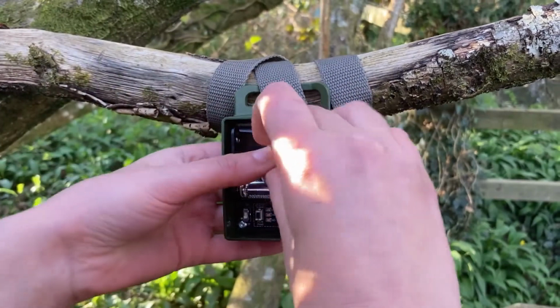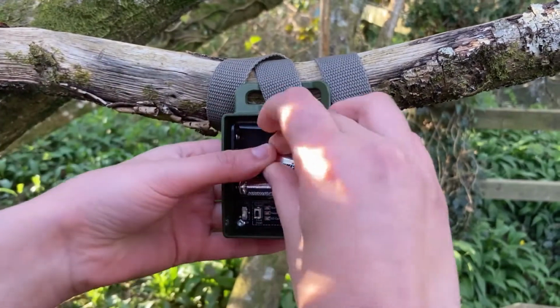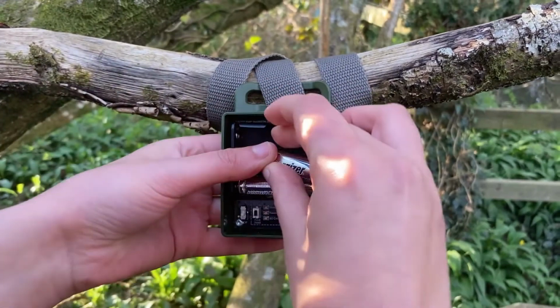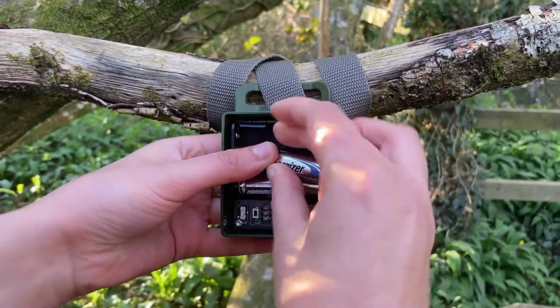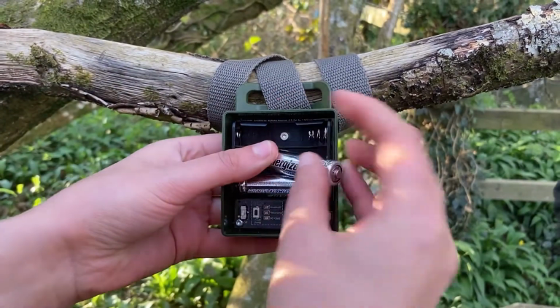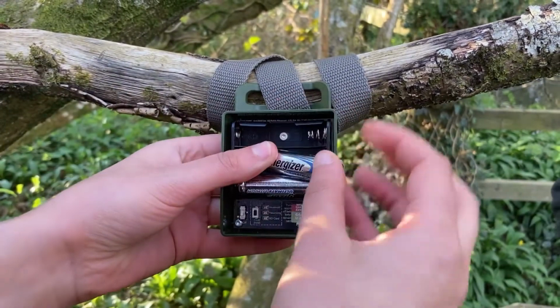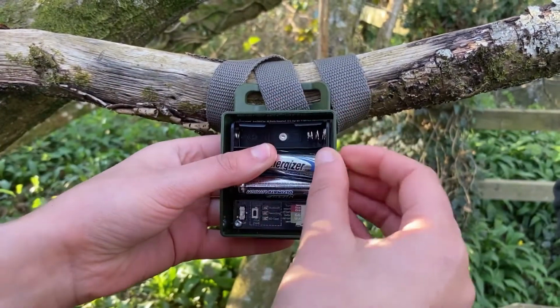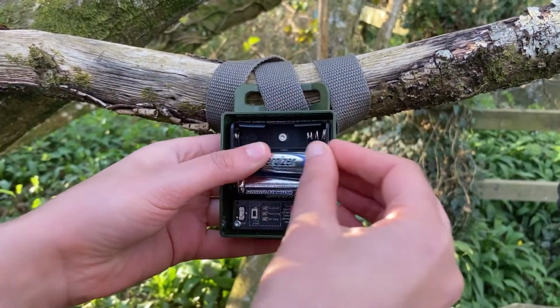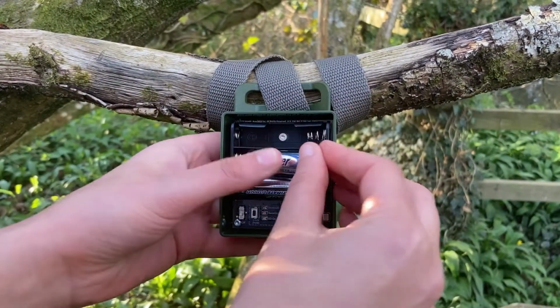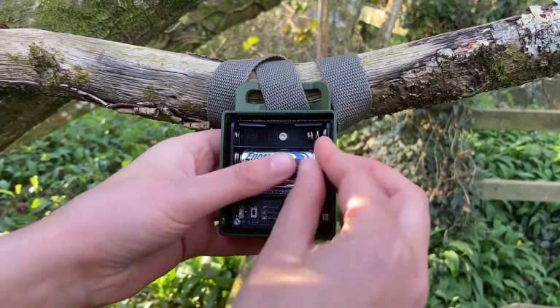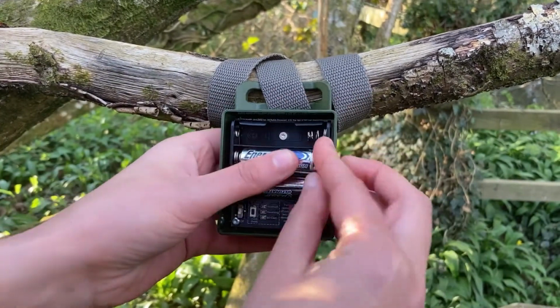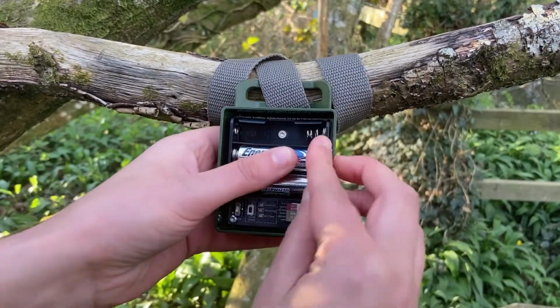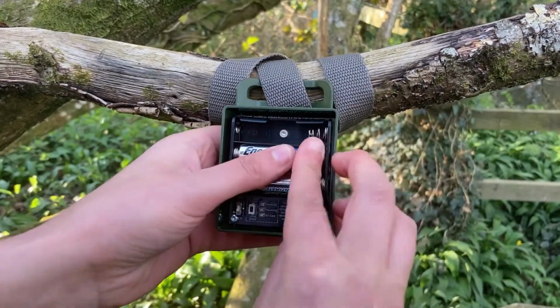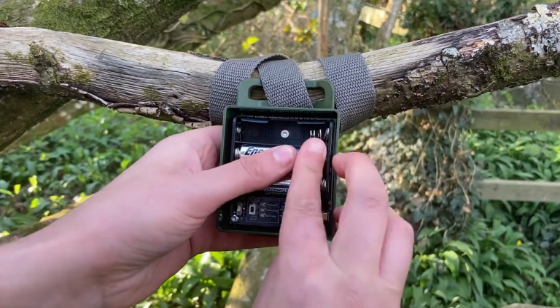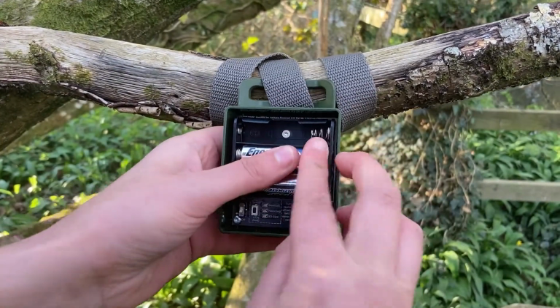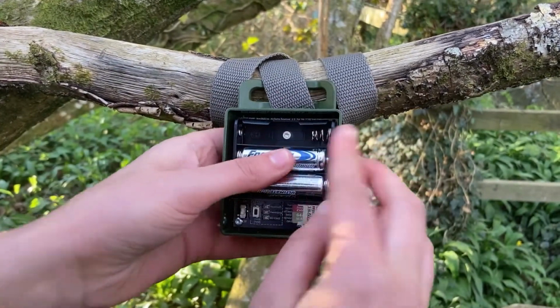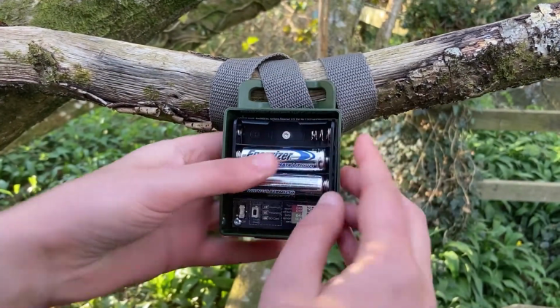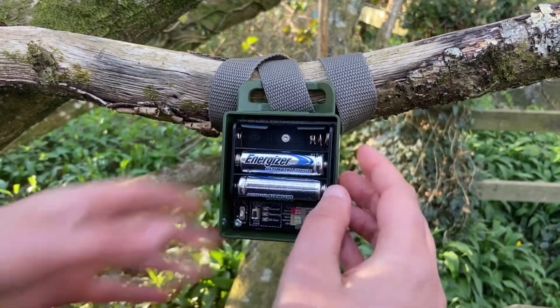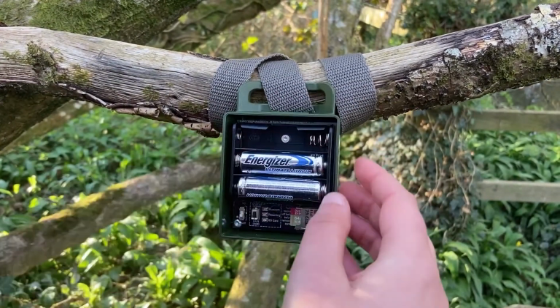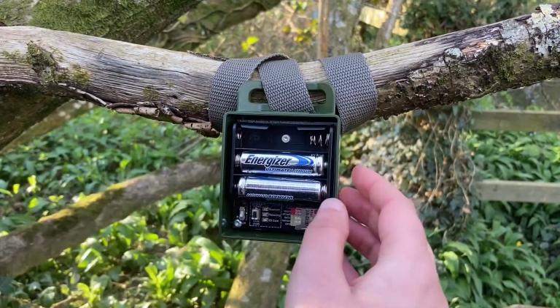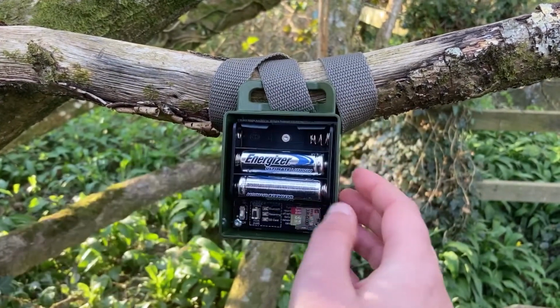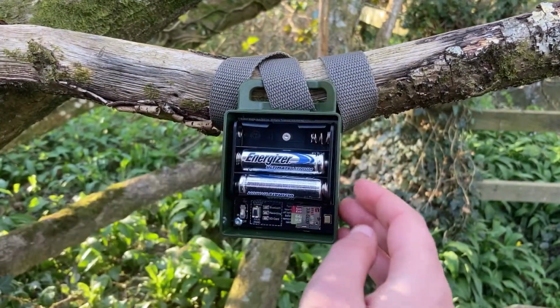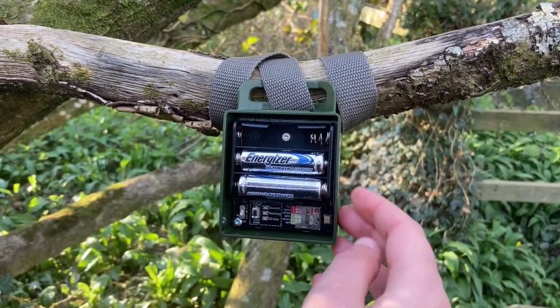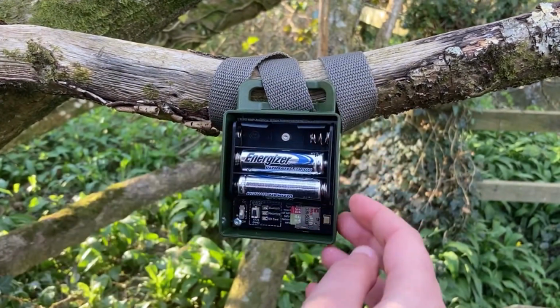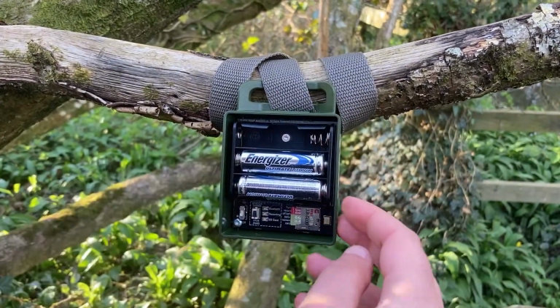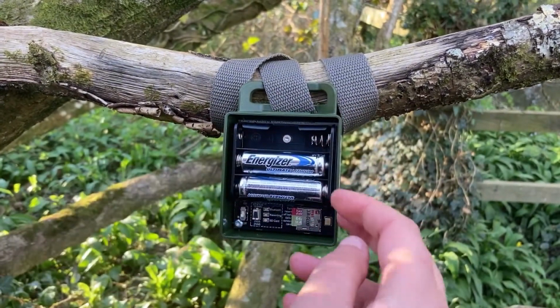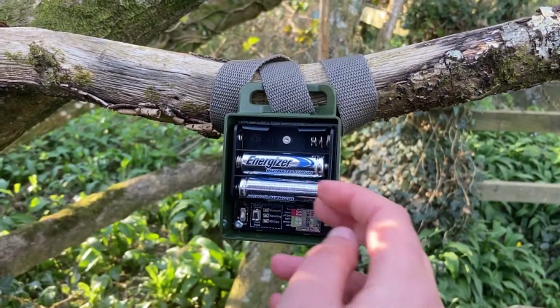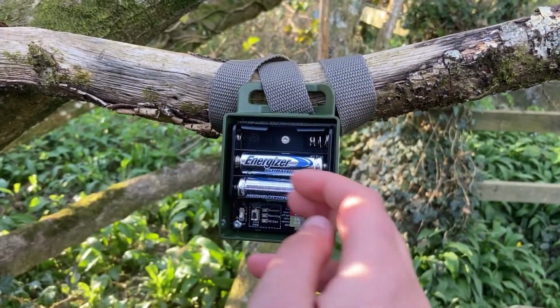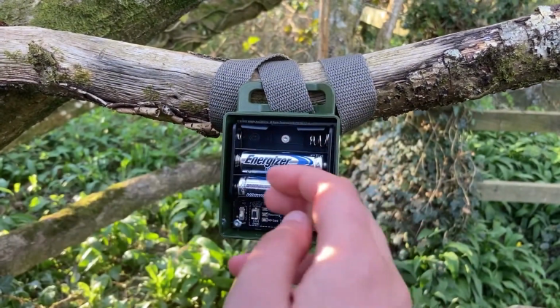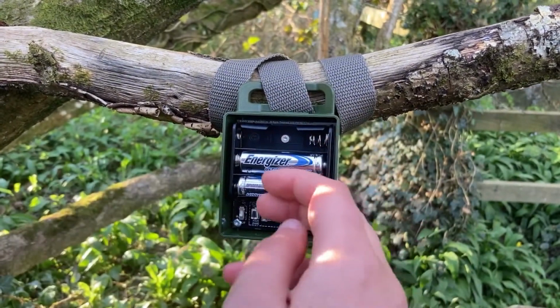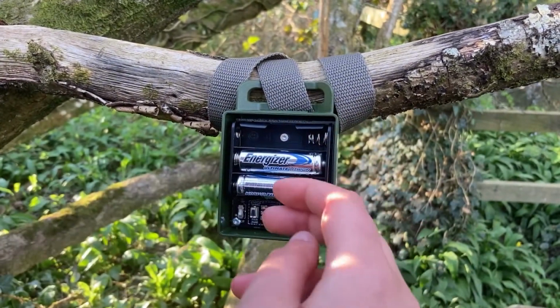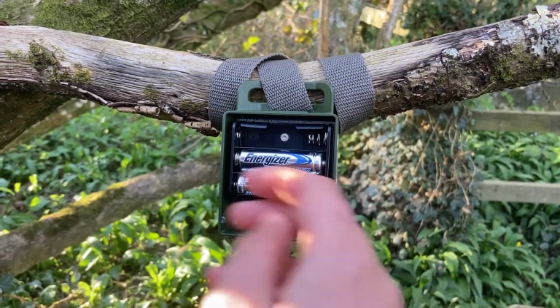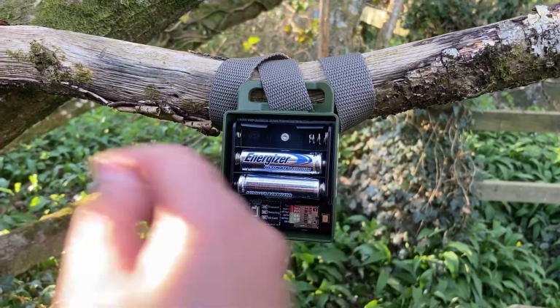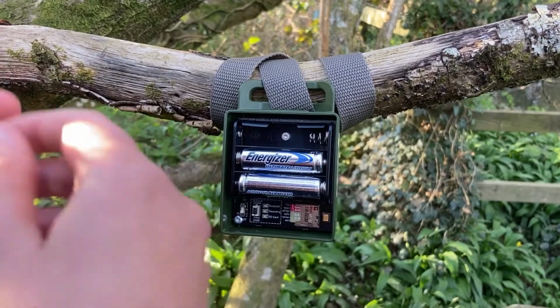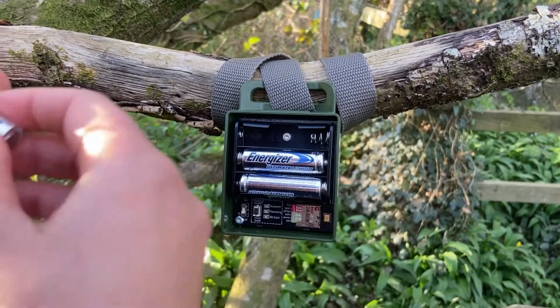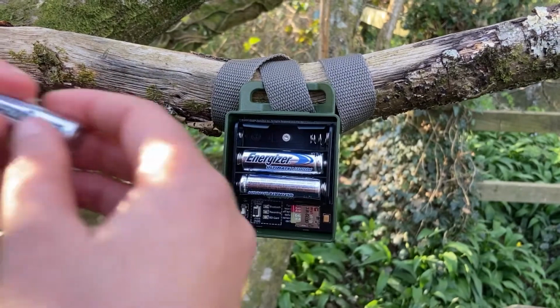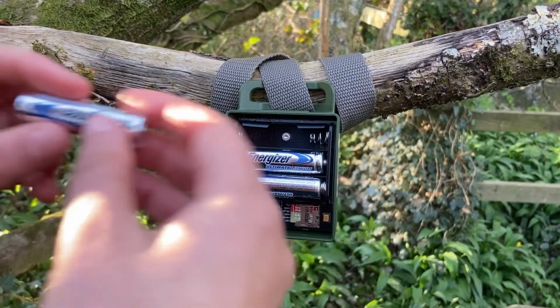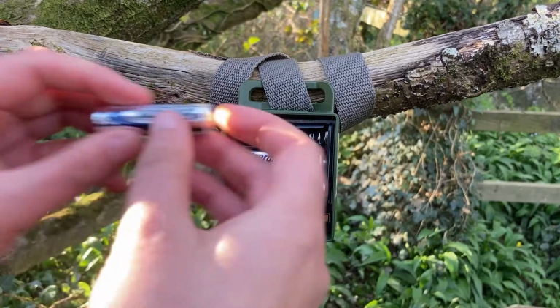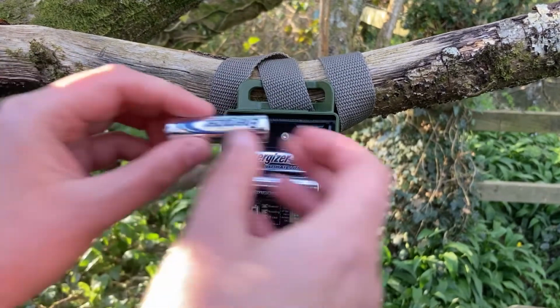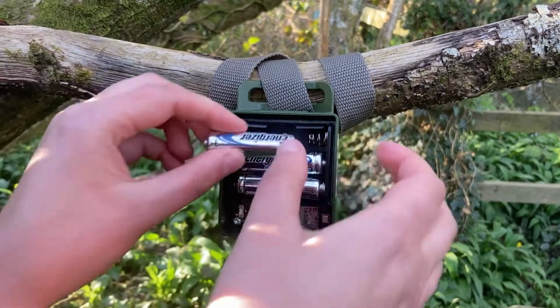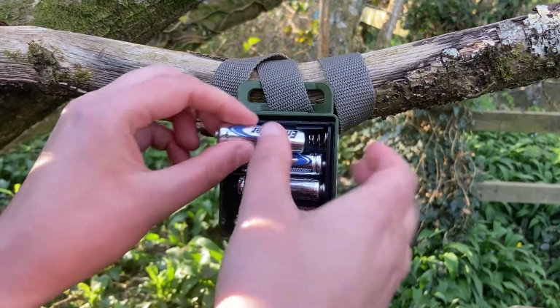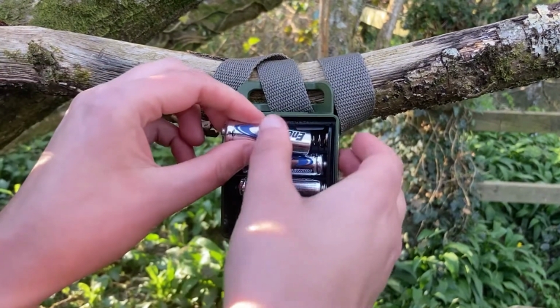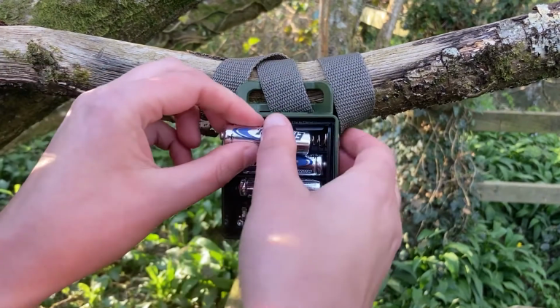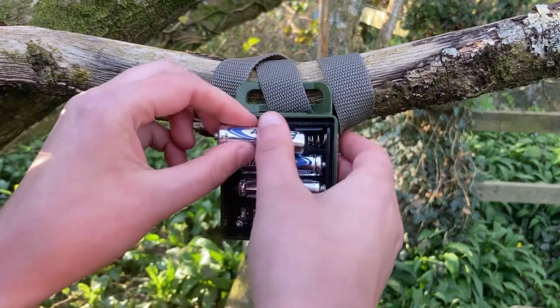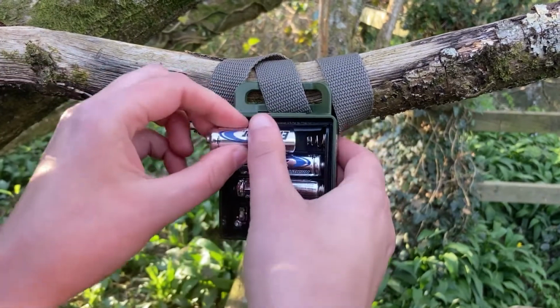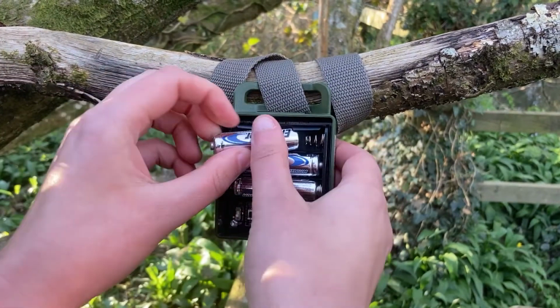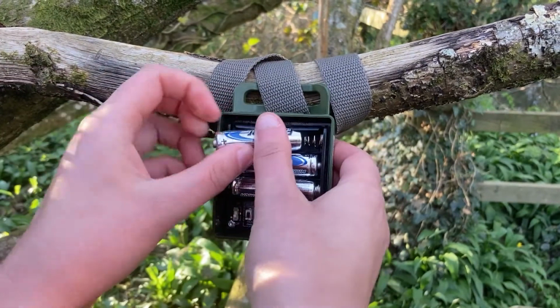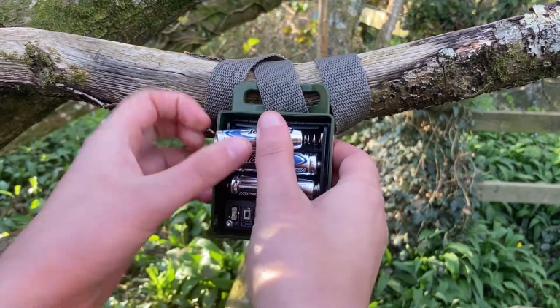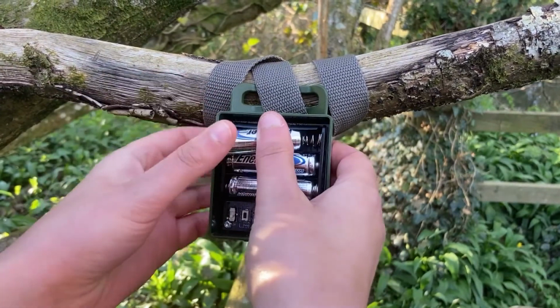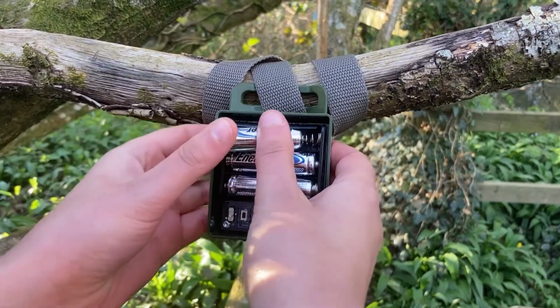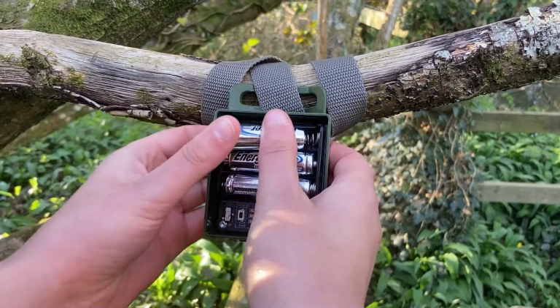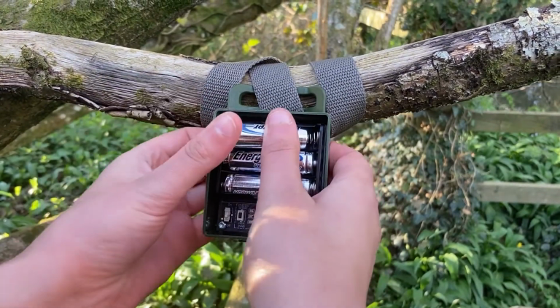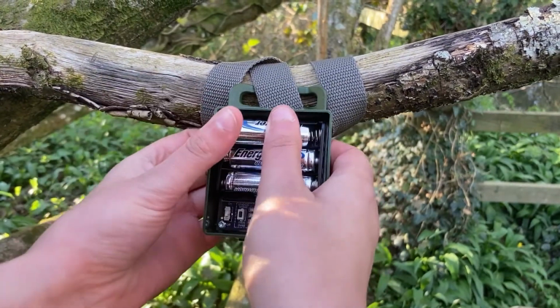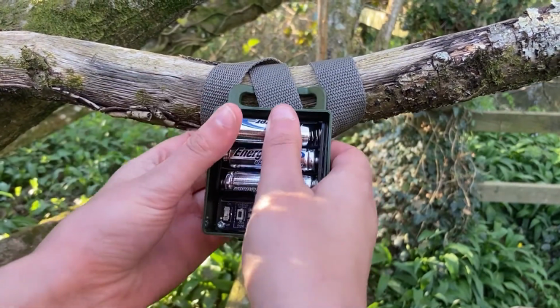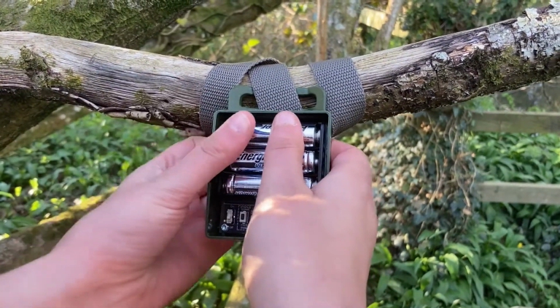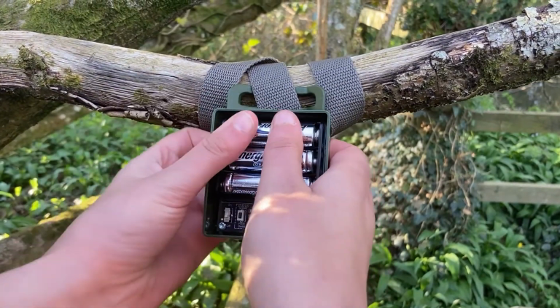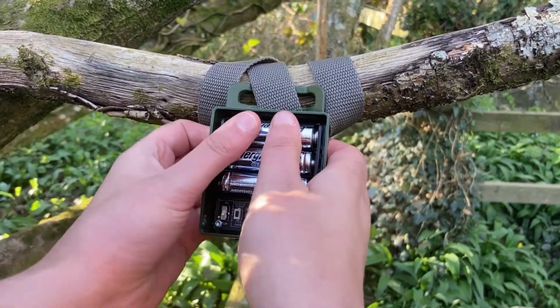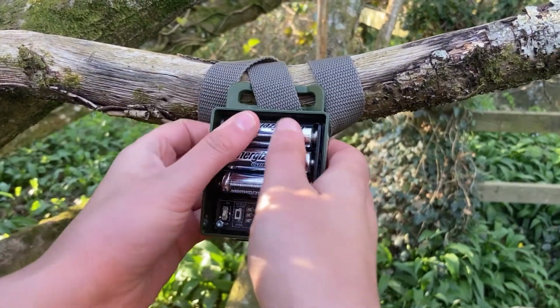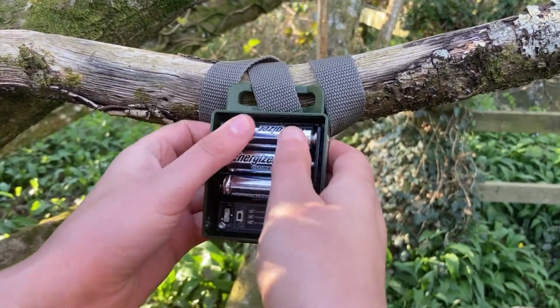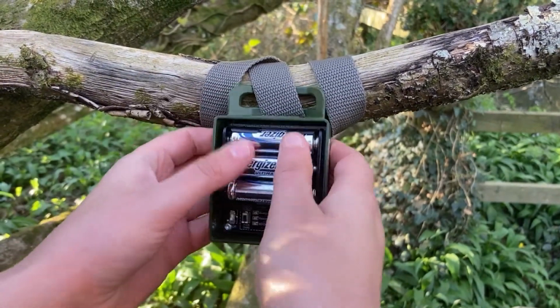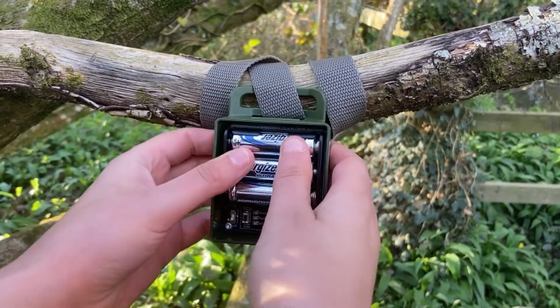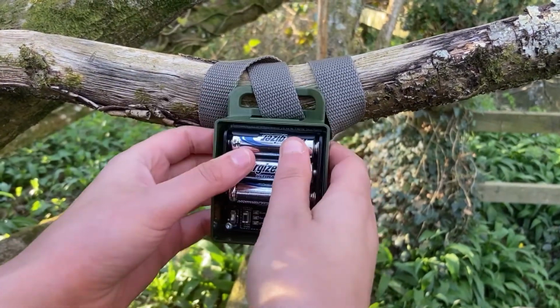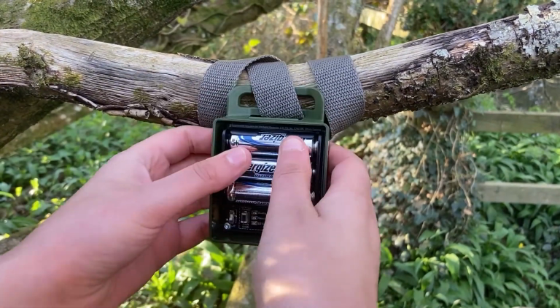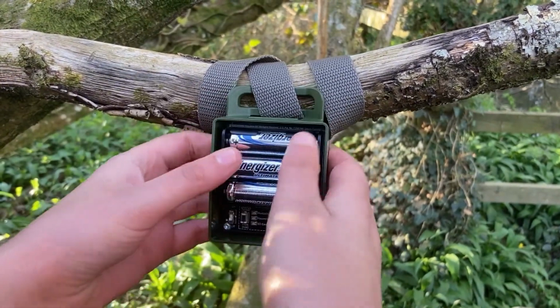The unit takes three AA batteries, giving it a runtime of up to 150 hours, and a micro SD card to store recordings.